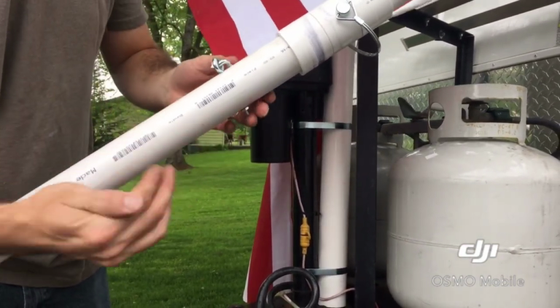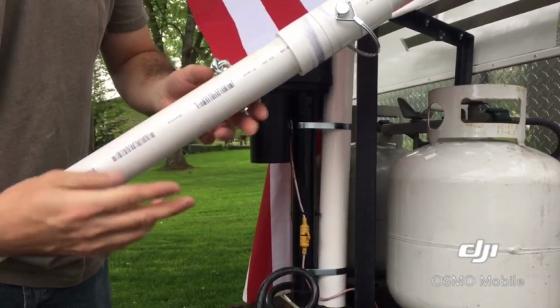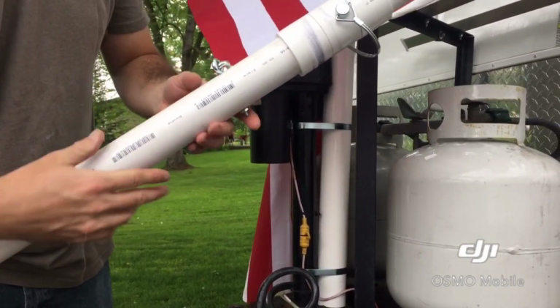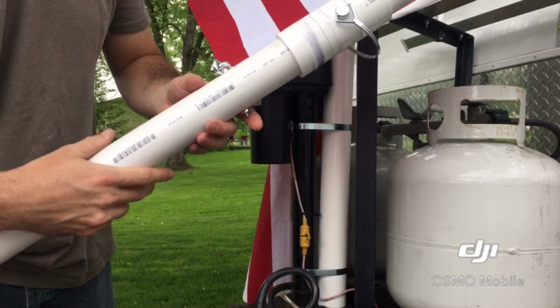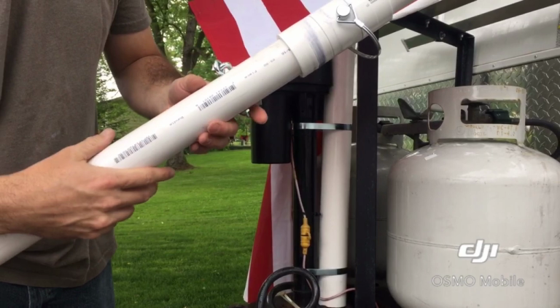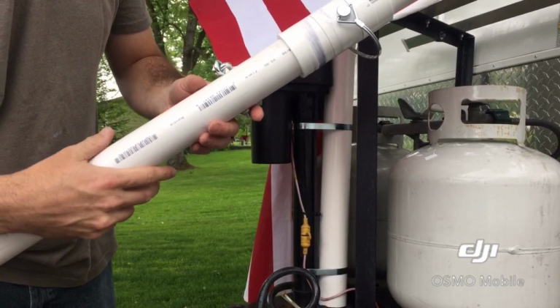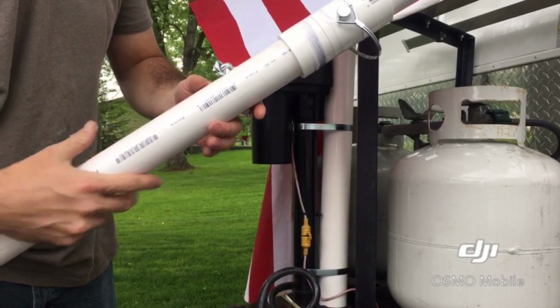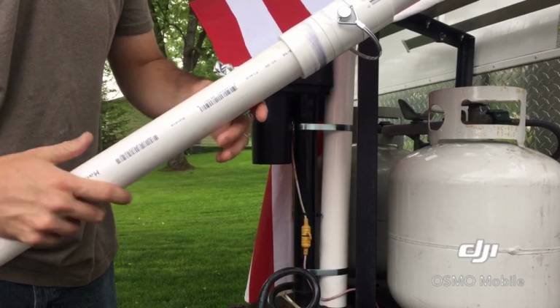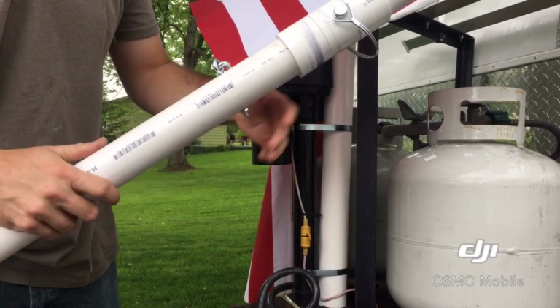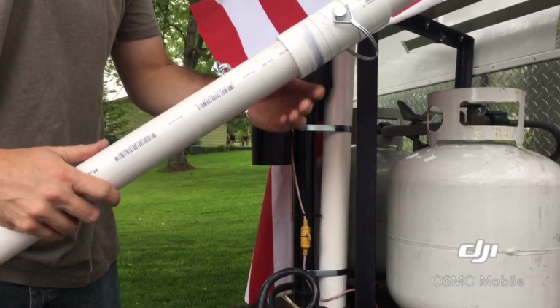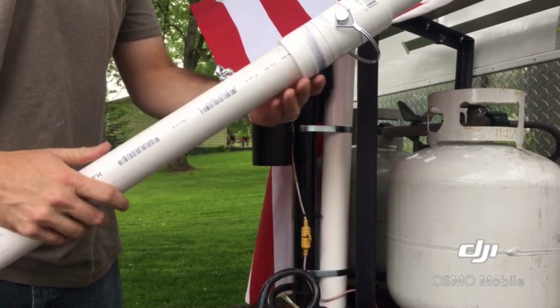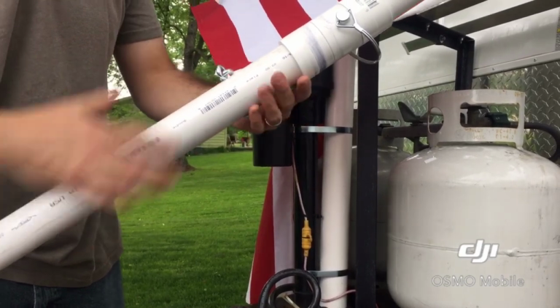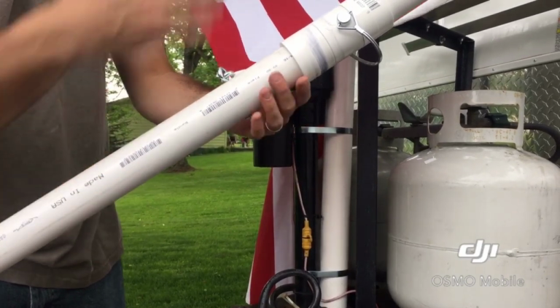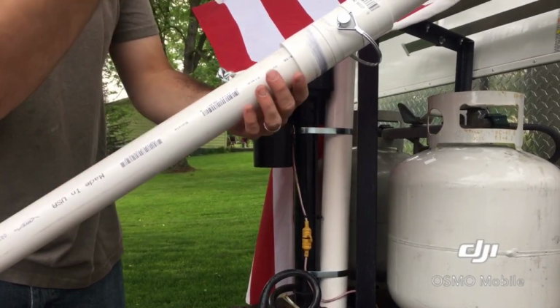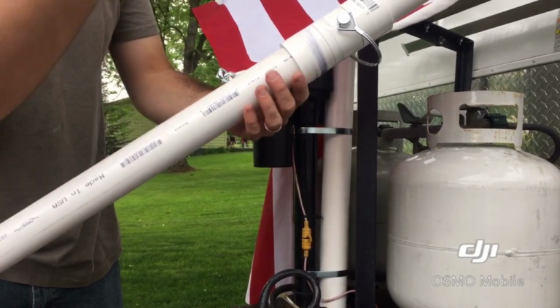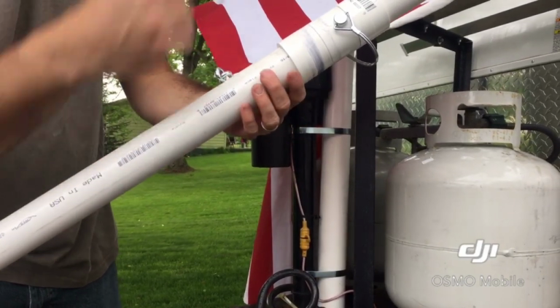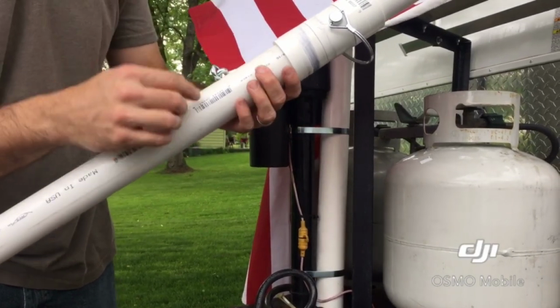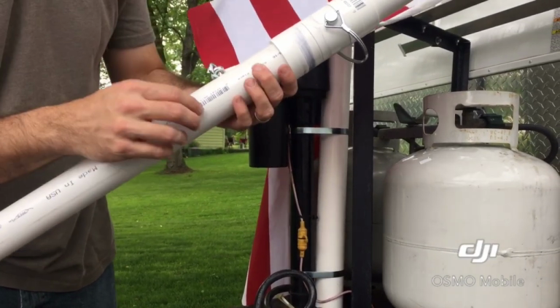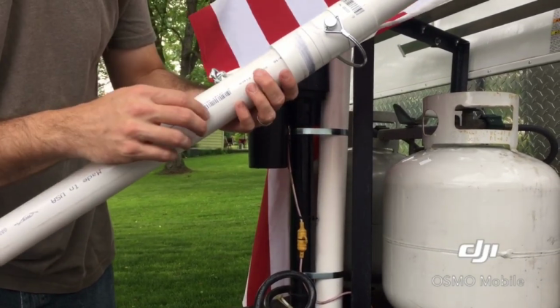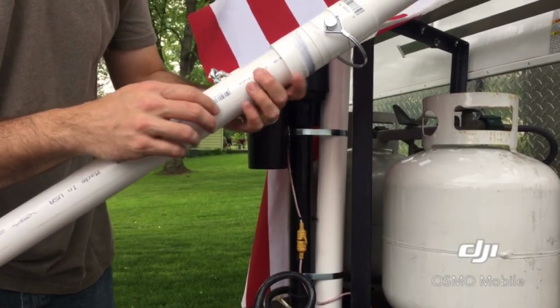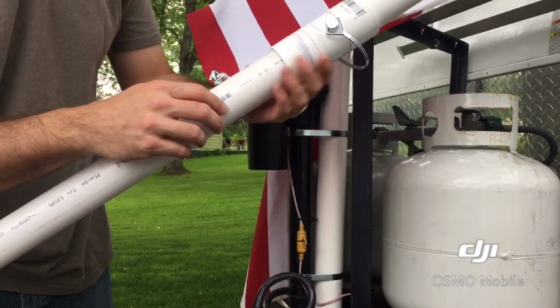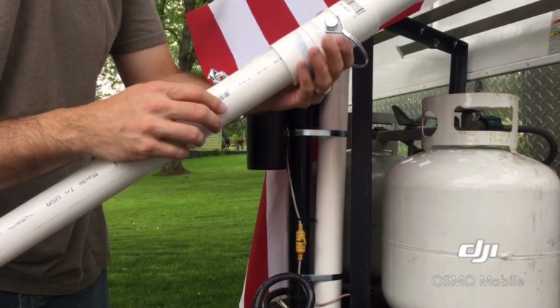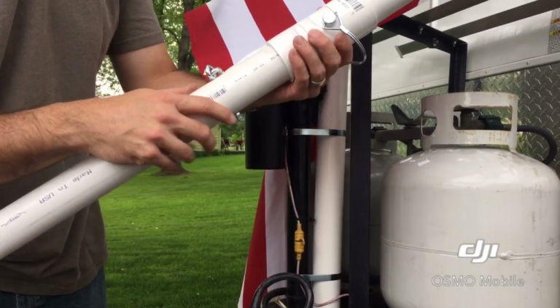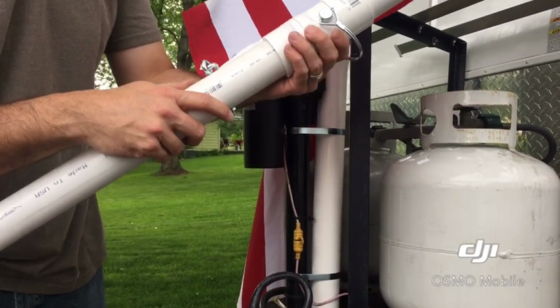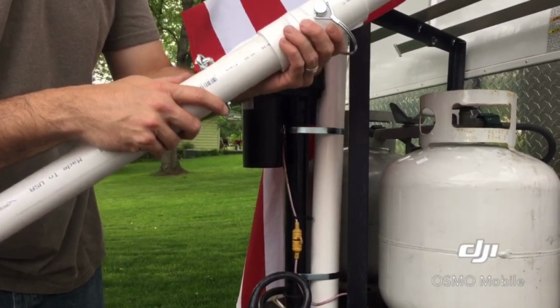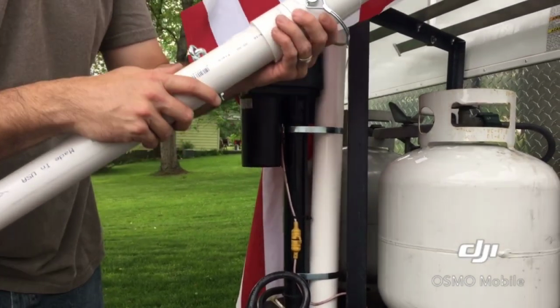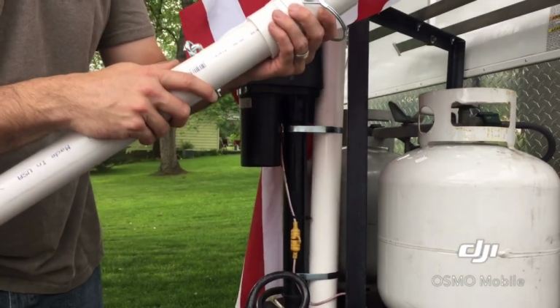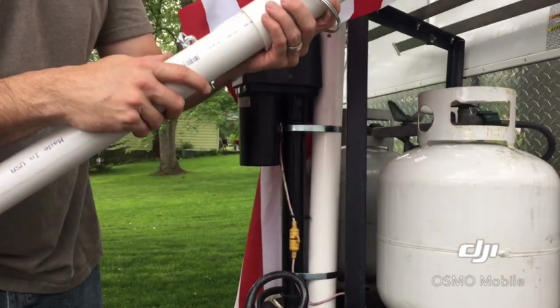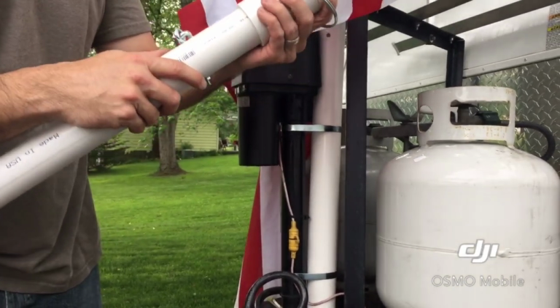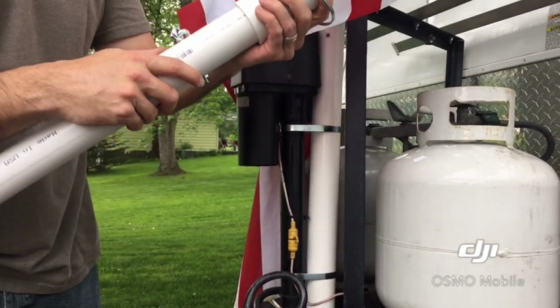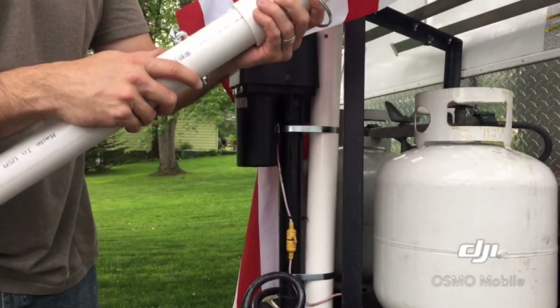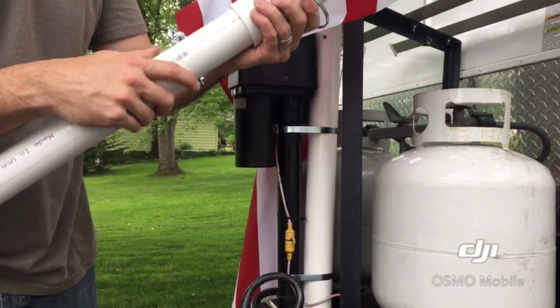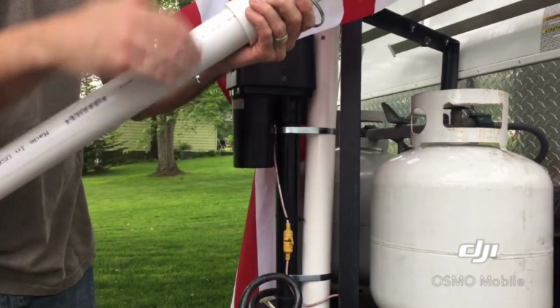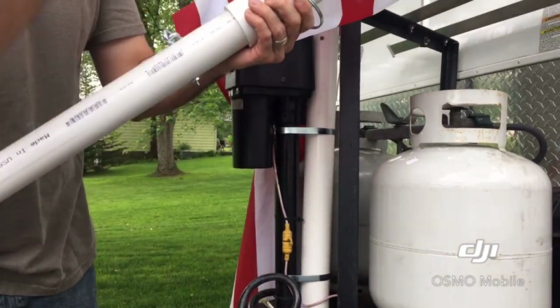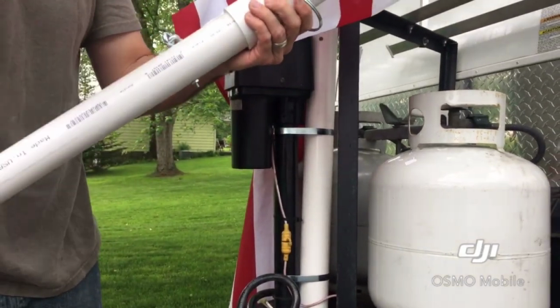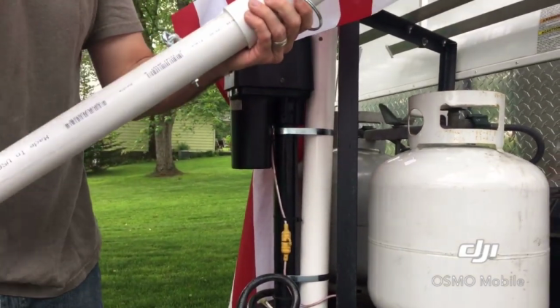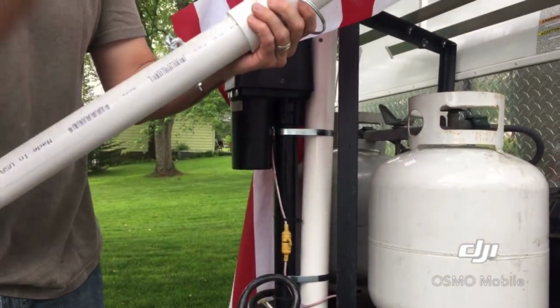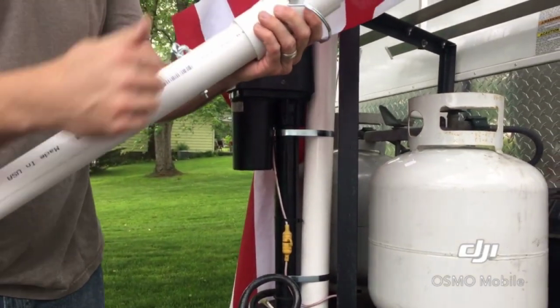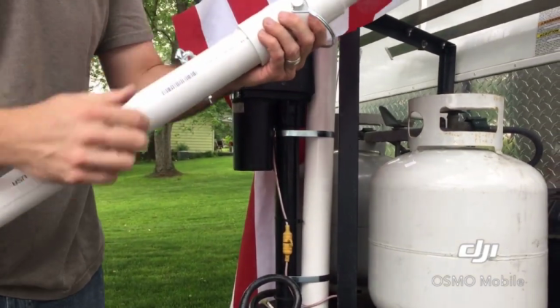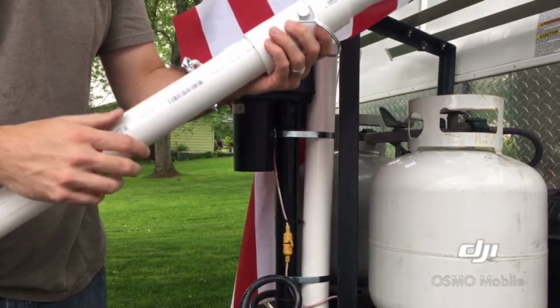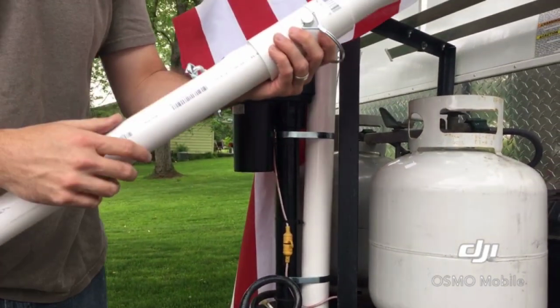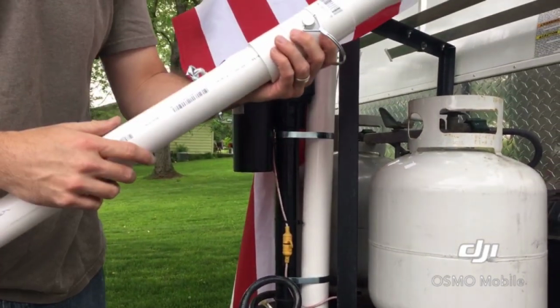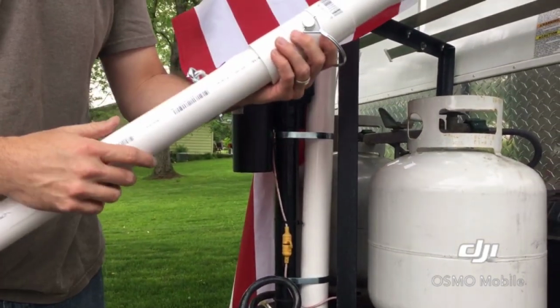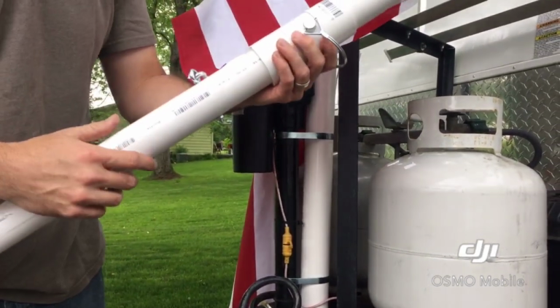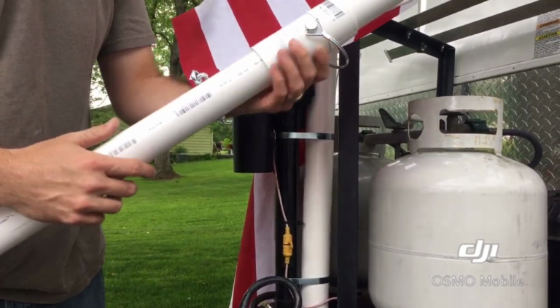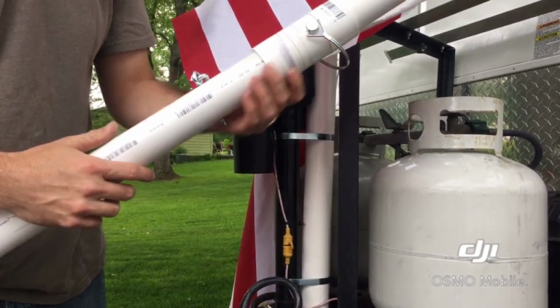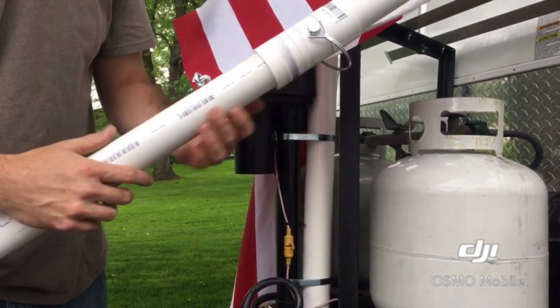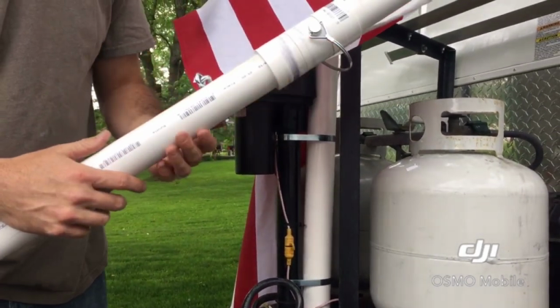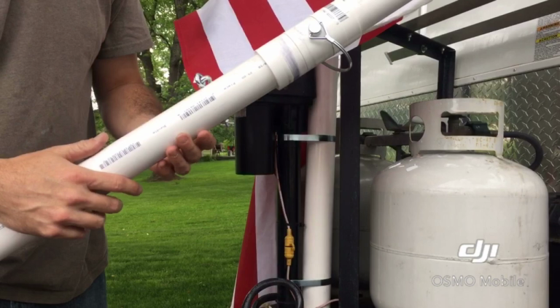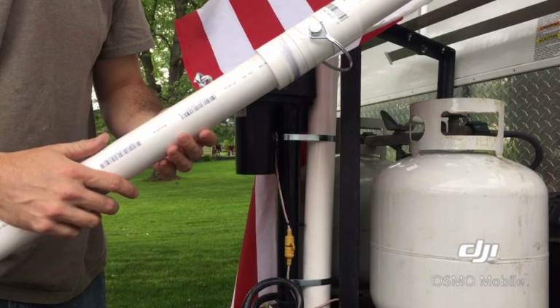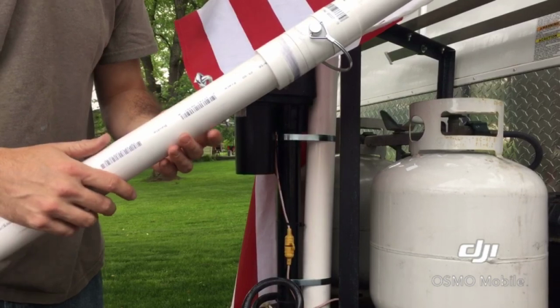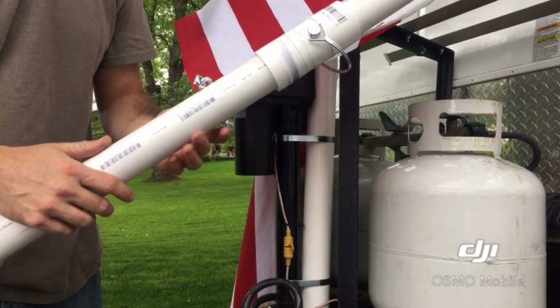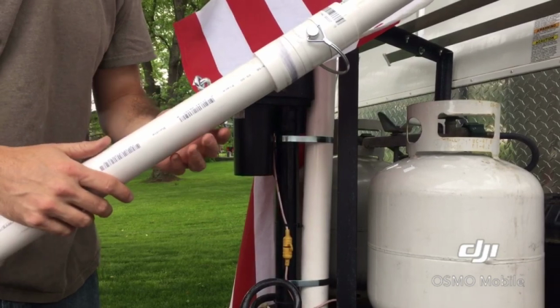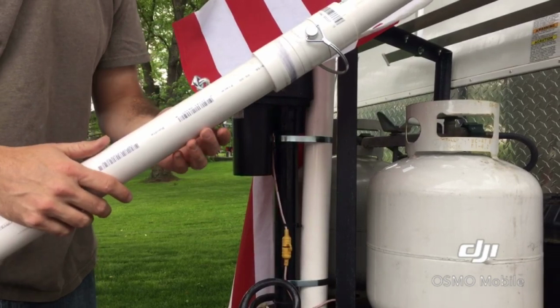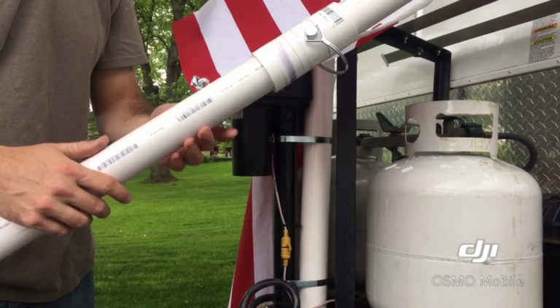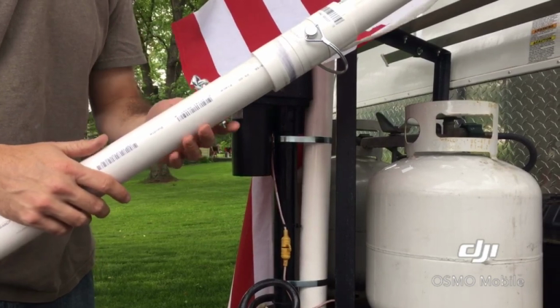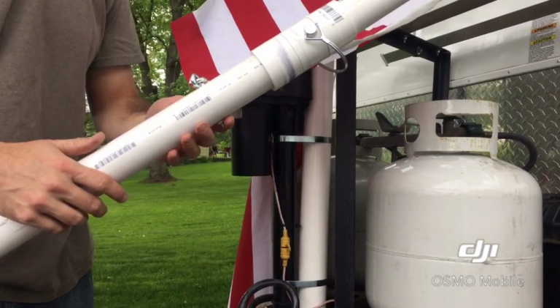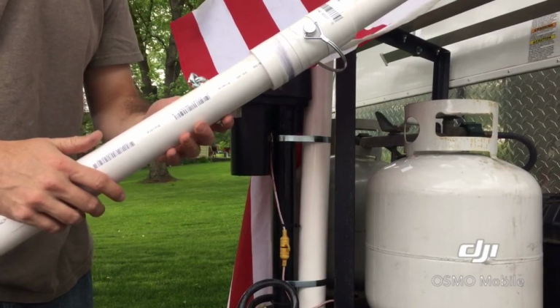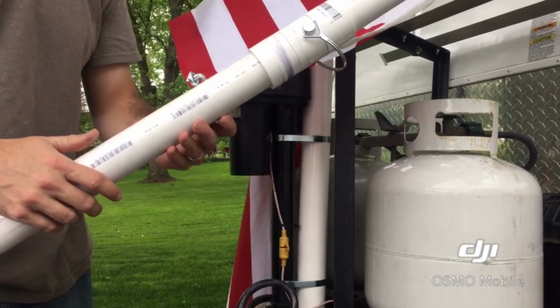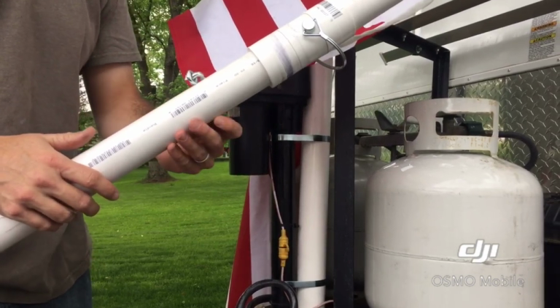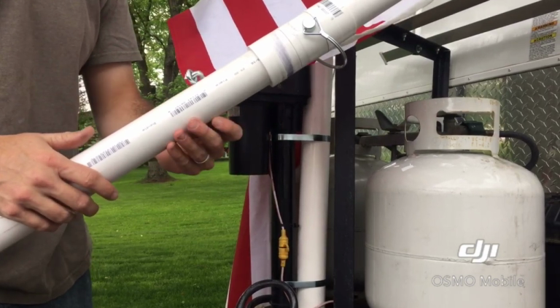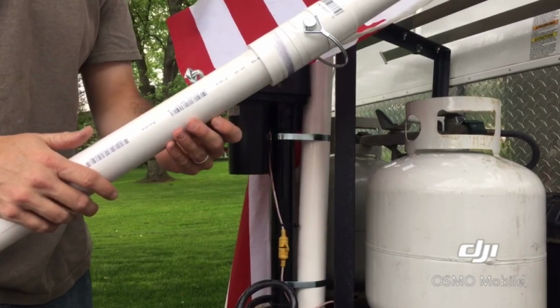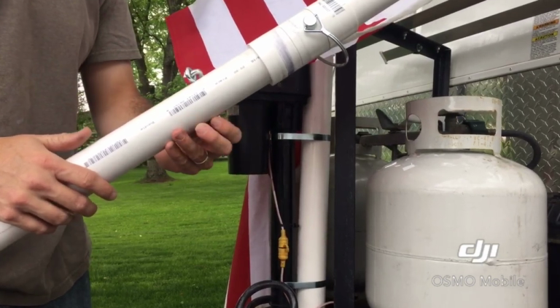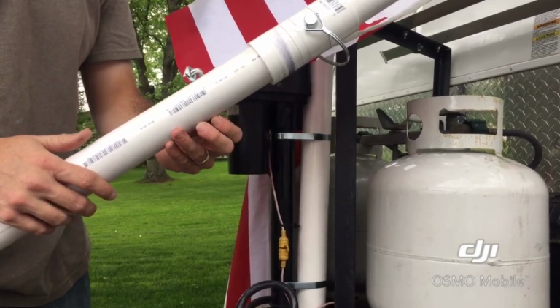Down here I just drilled some simple holes and put some carabiners on it to hold the flag in place — pretty simple. I put a cap up on the top of it so water's not going down in it. There you have it.